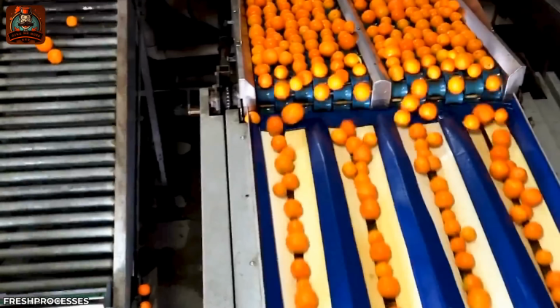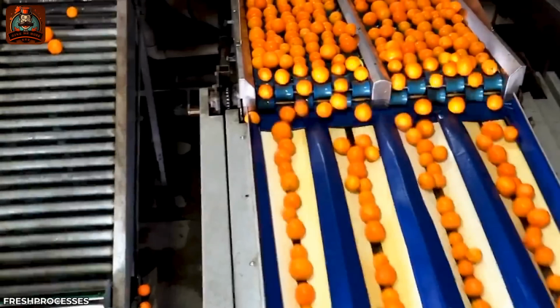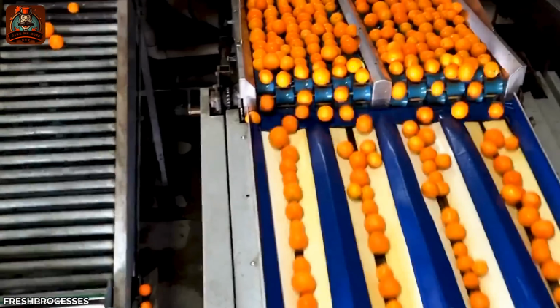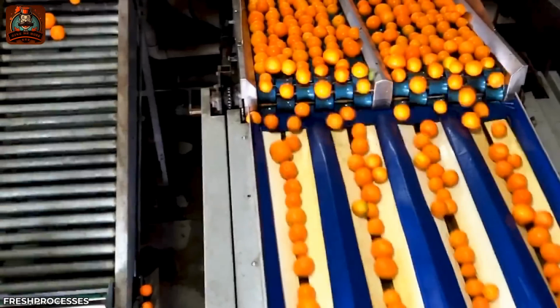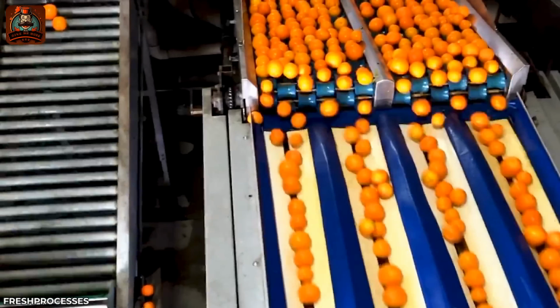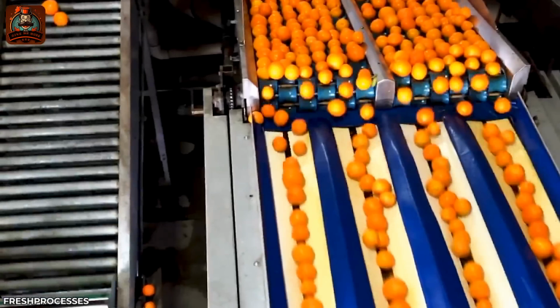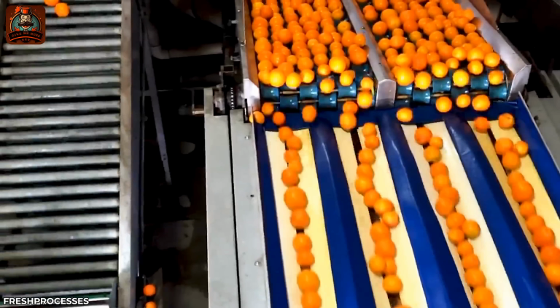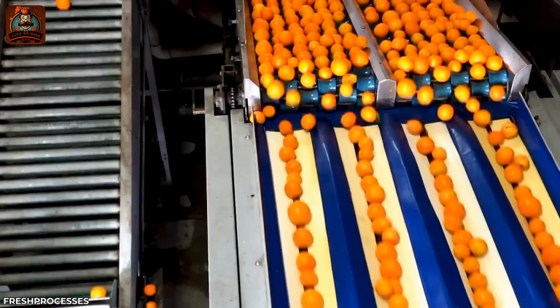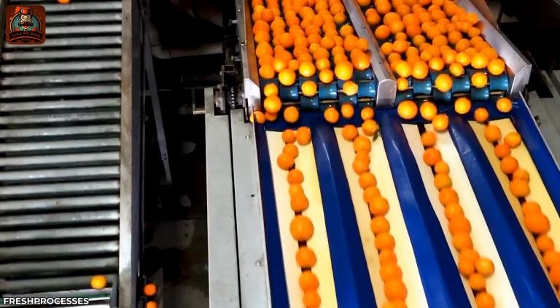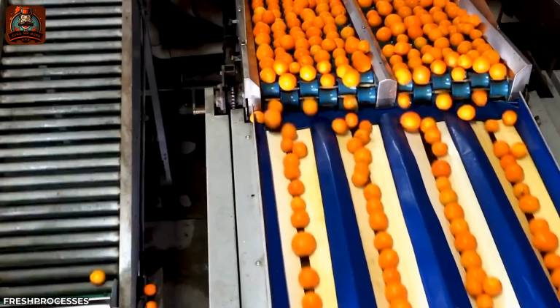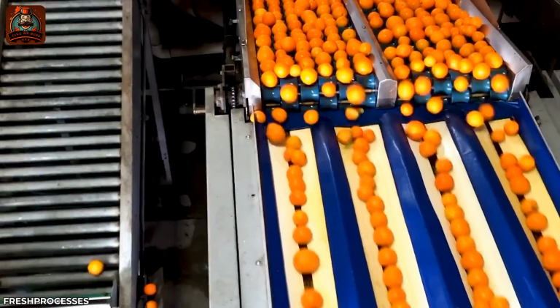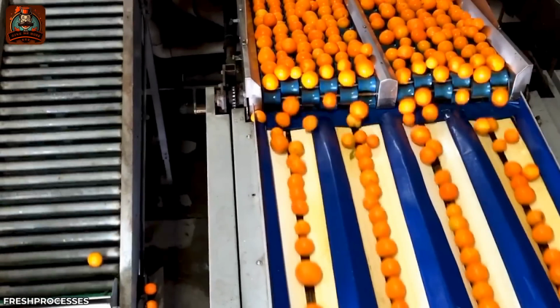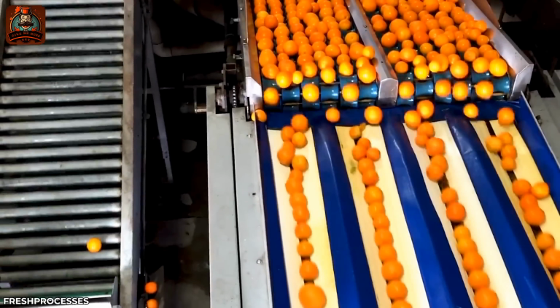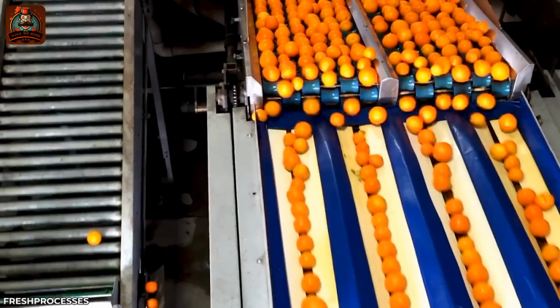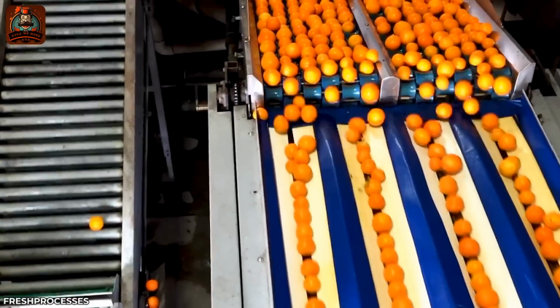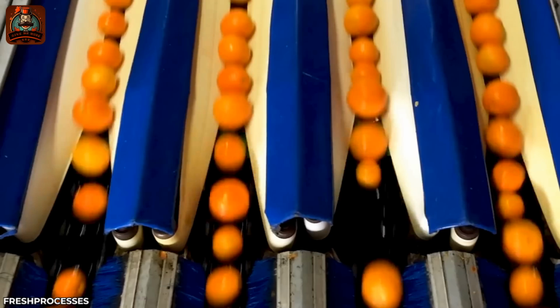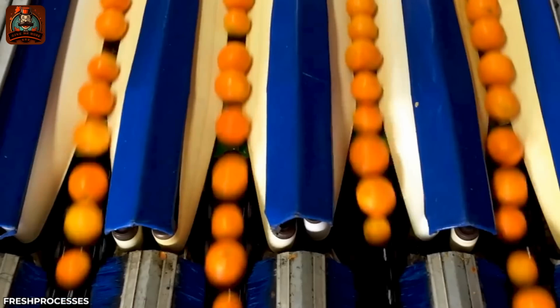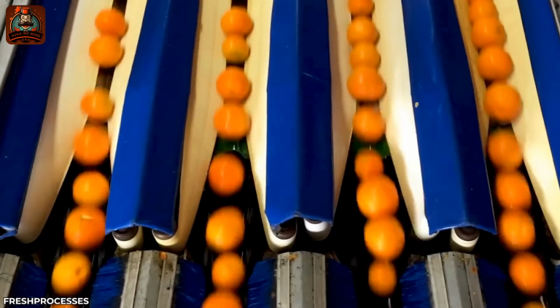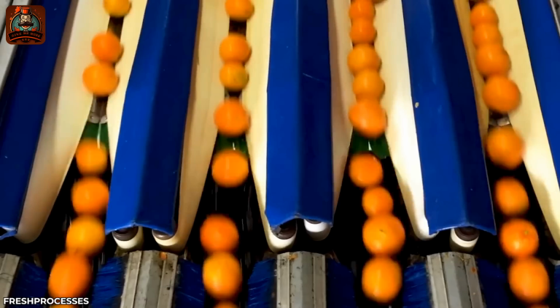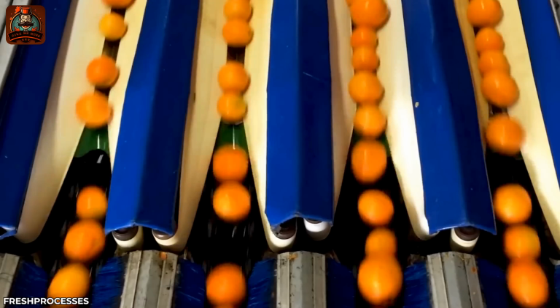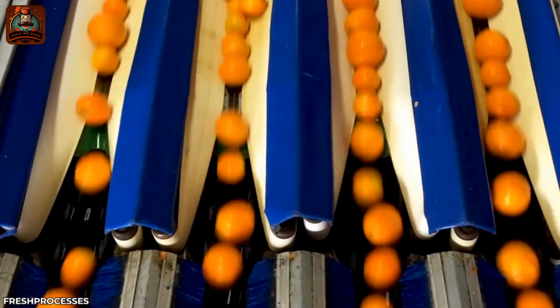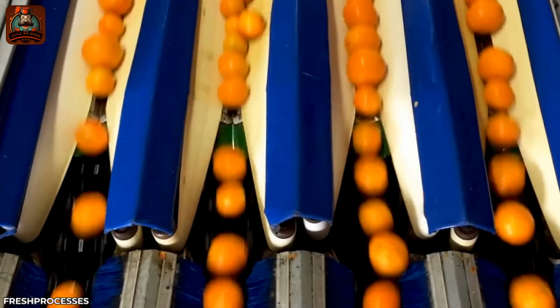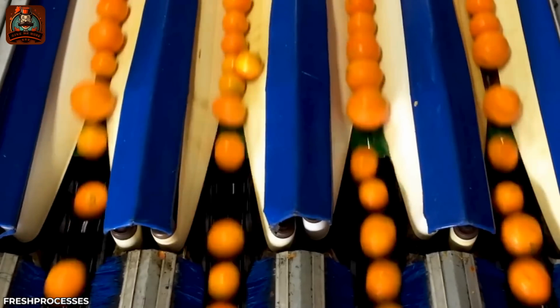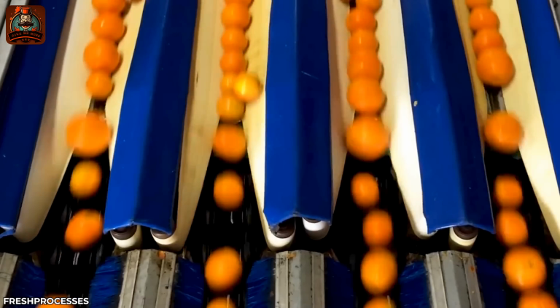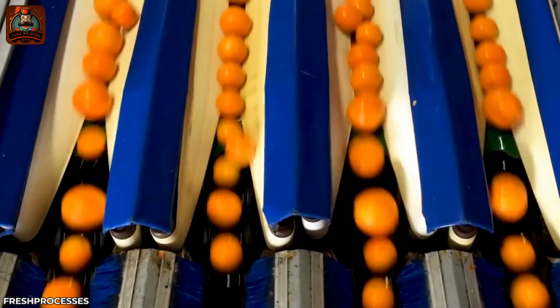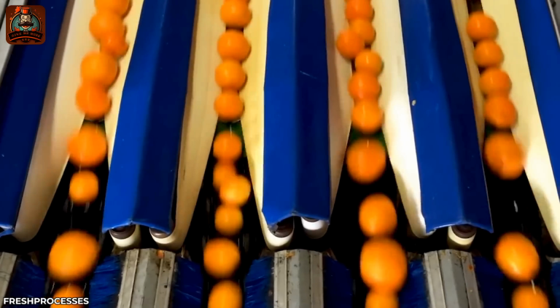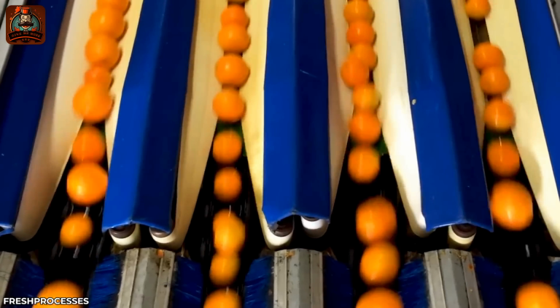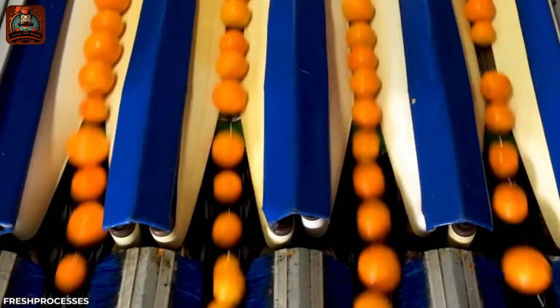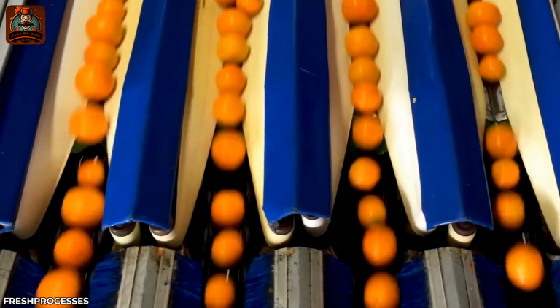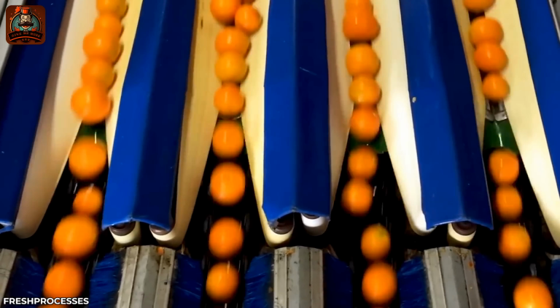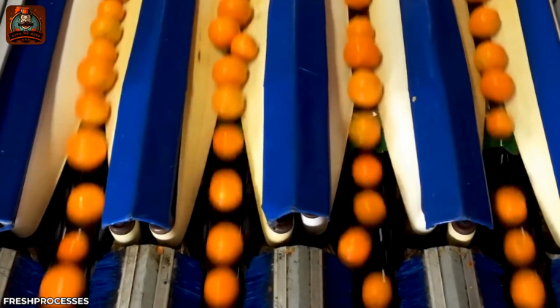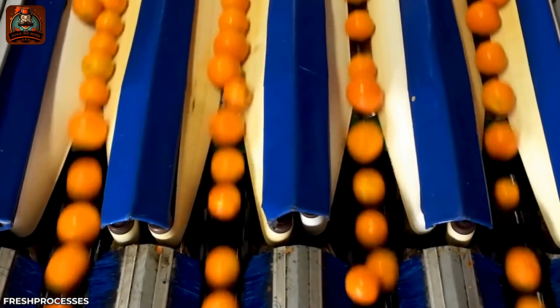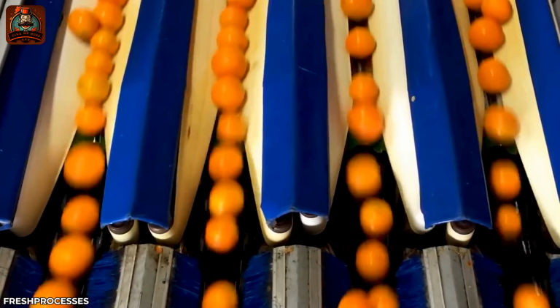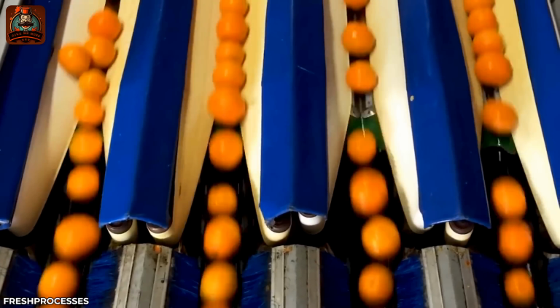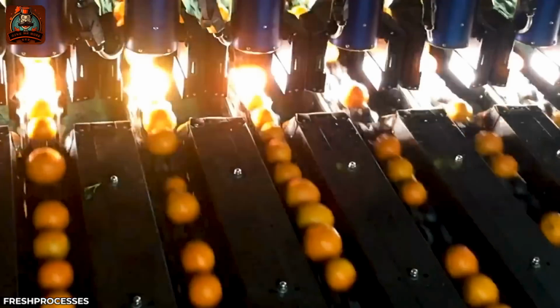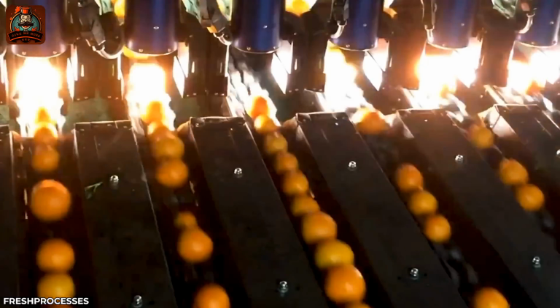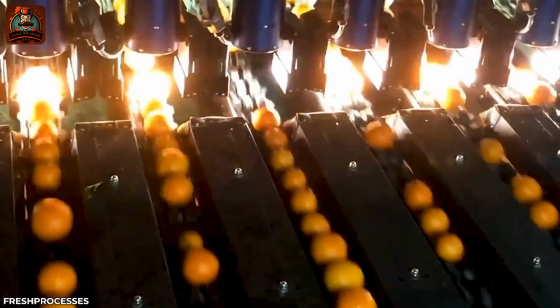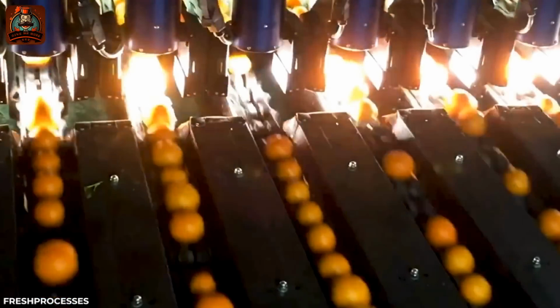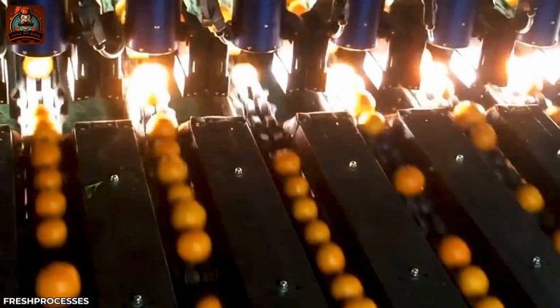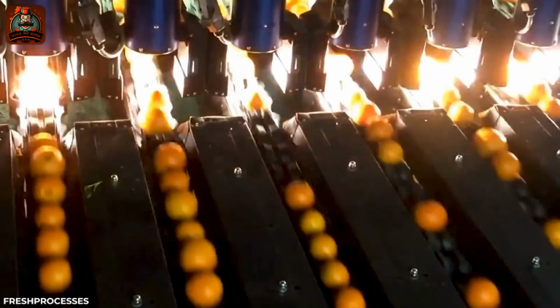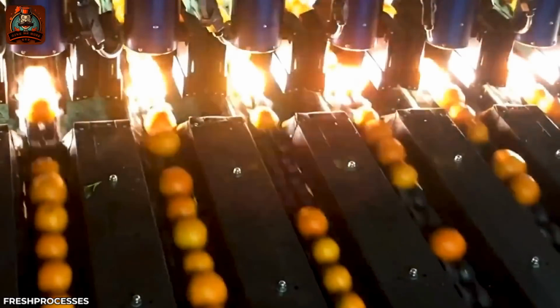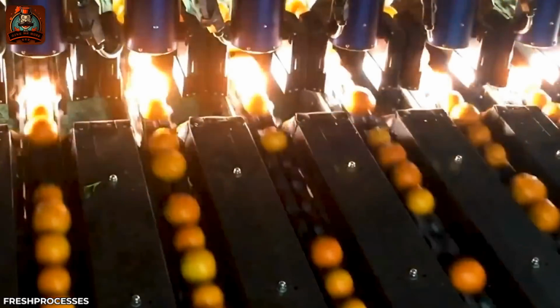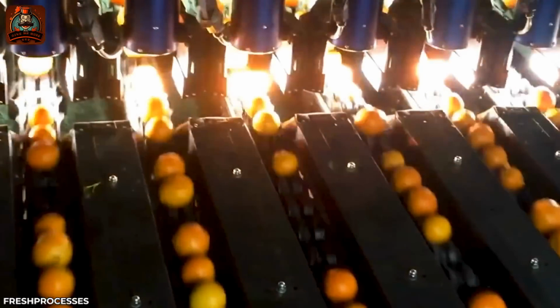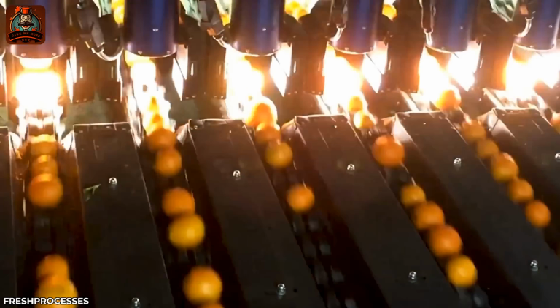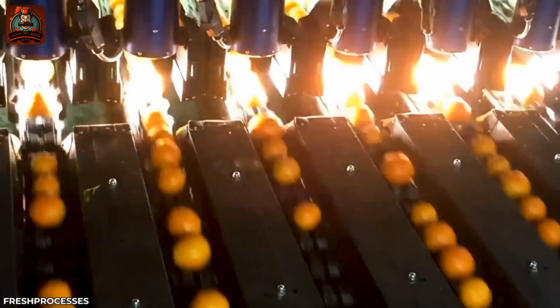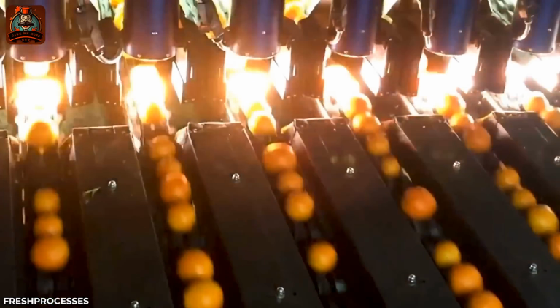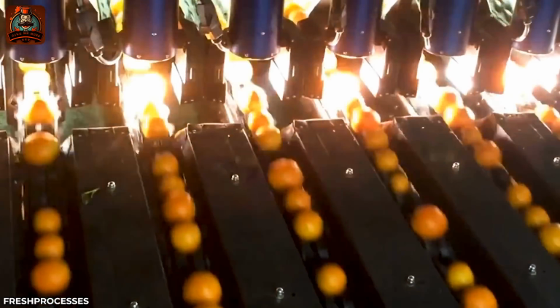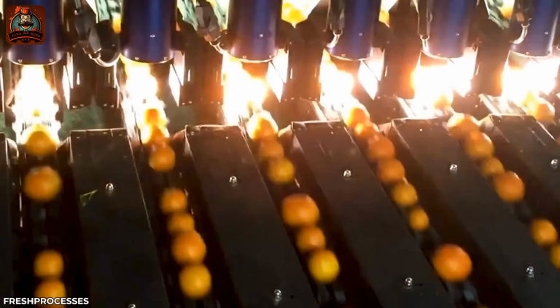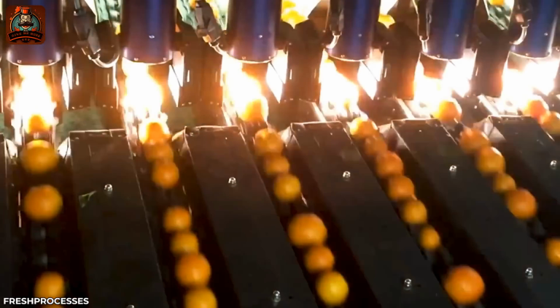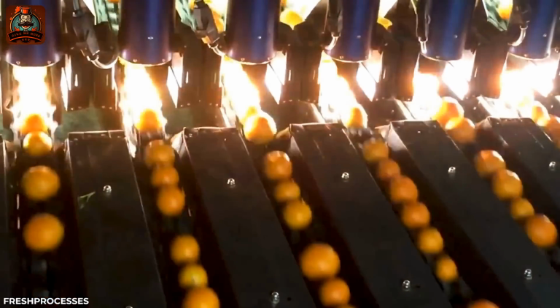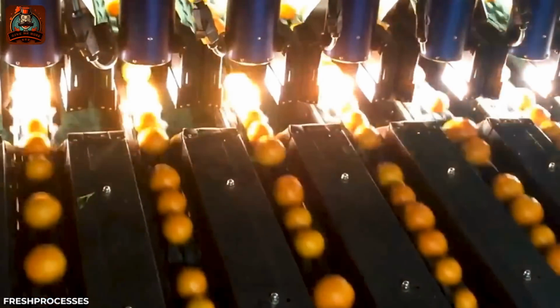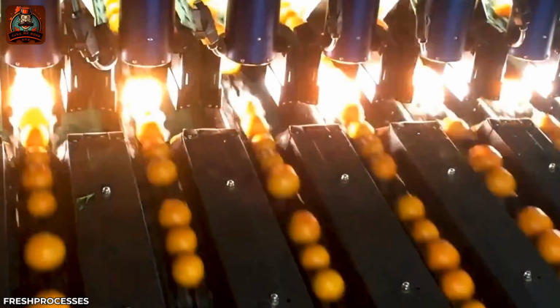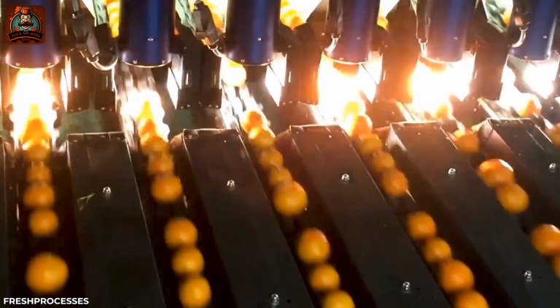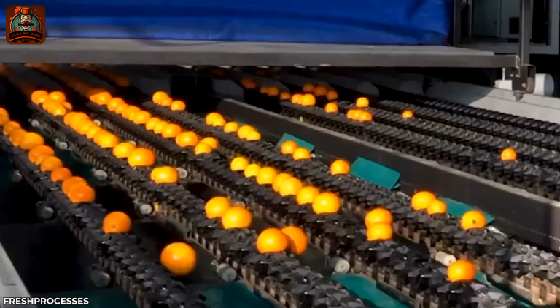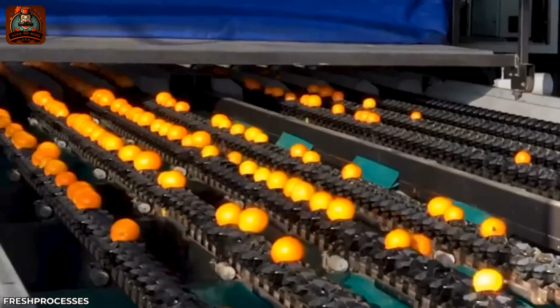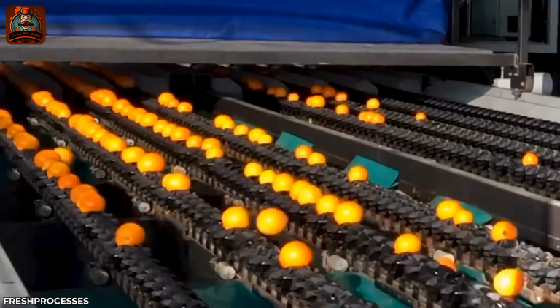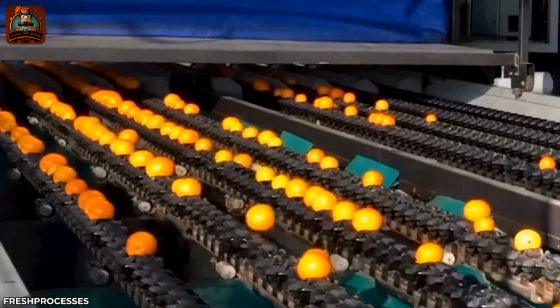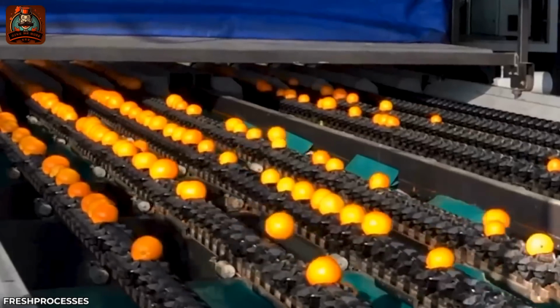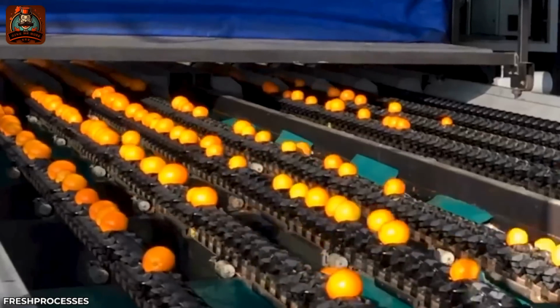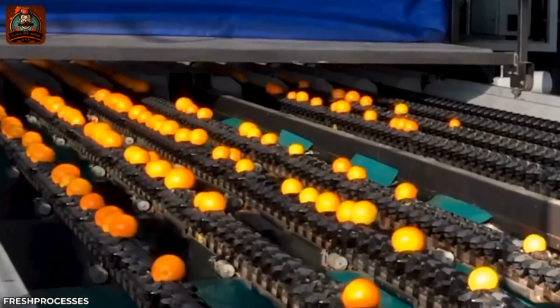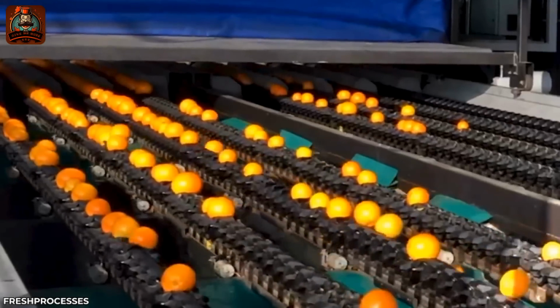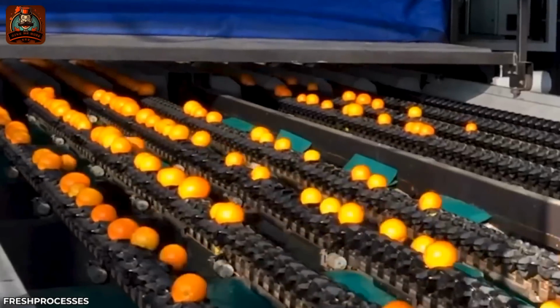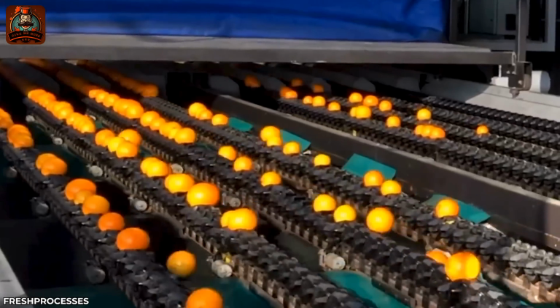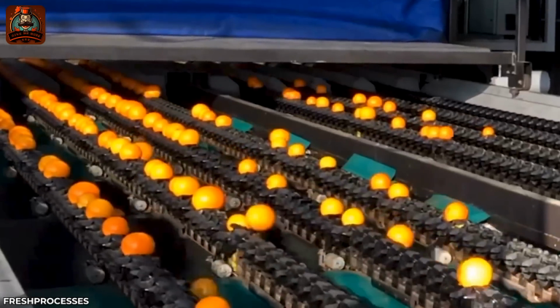Mesmerizing — watch the process of cleaning, sorting, and packaging oranges before distribution.